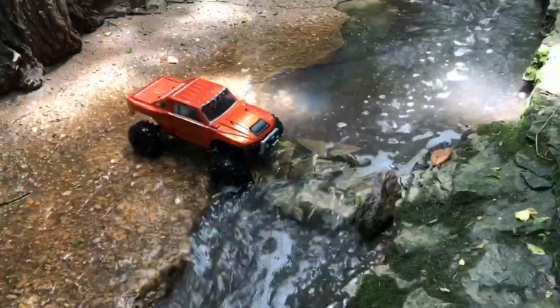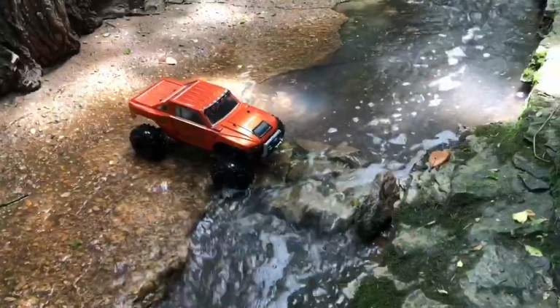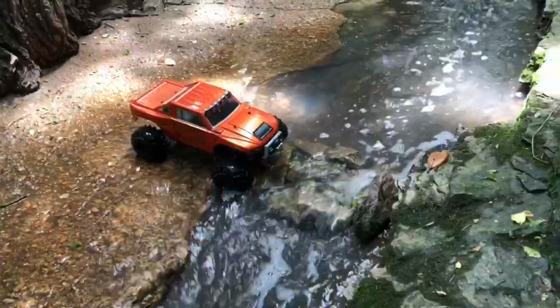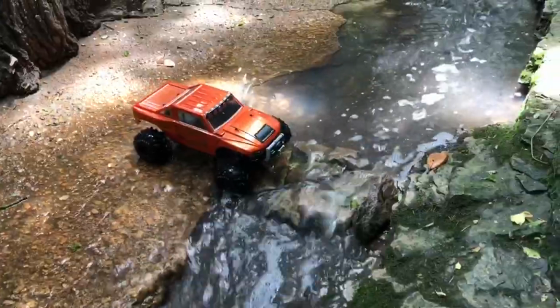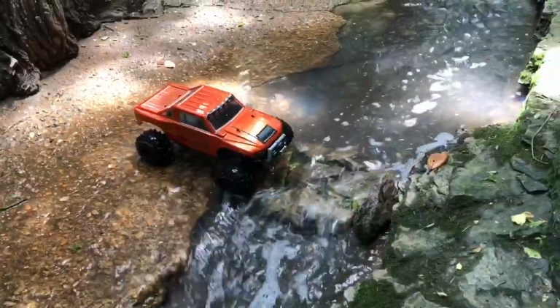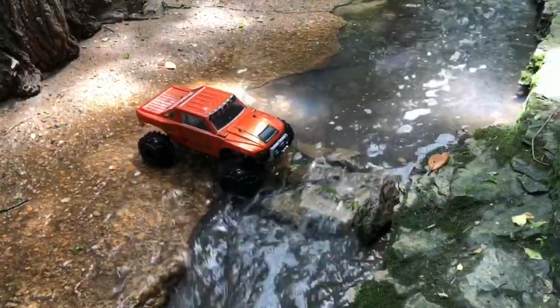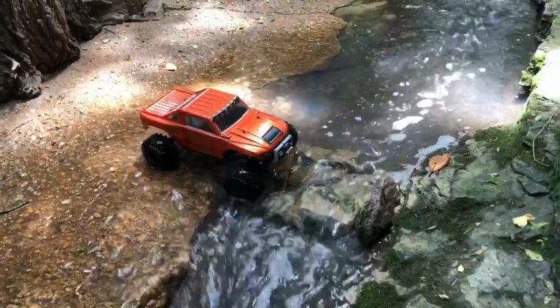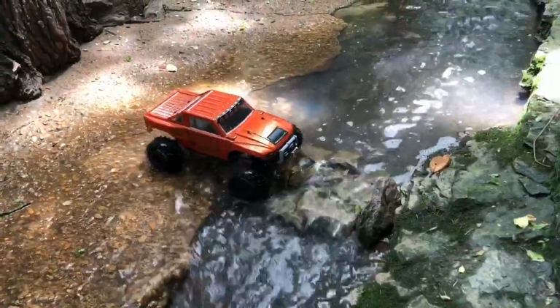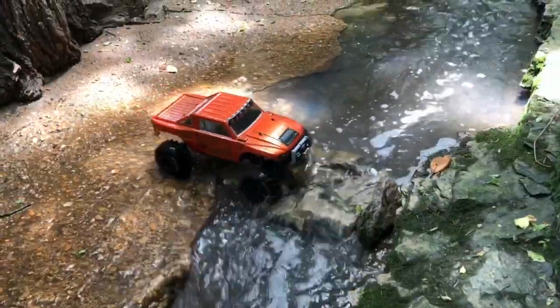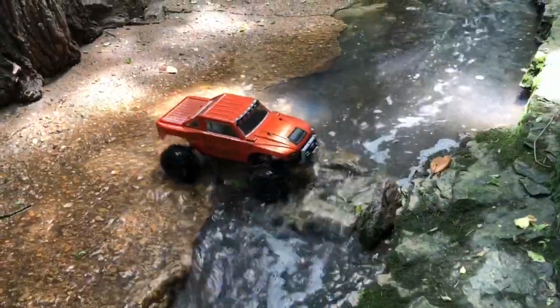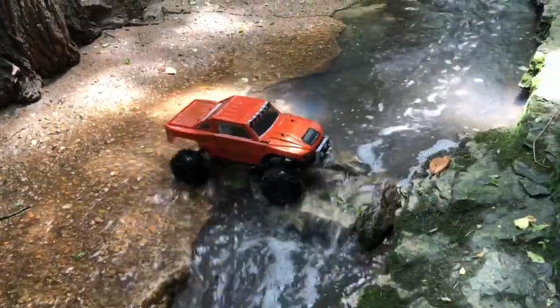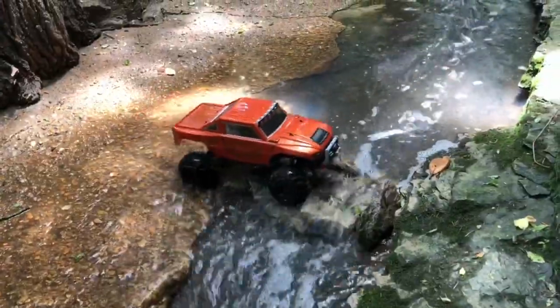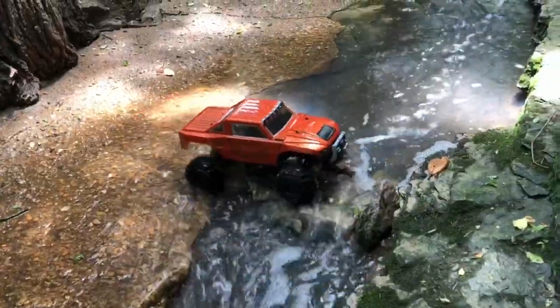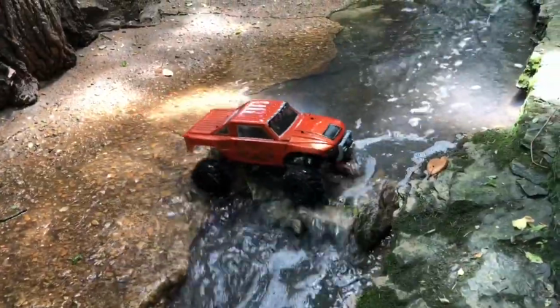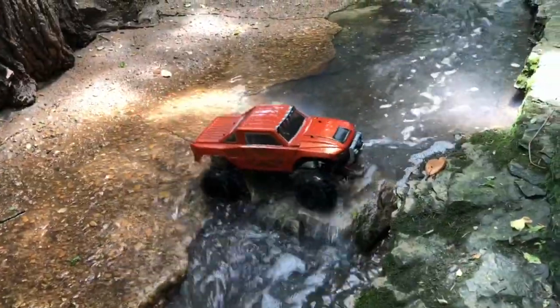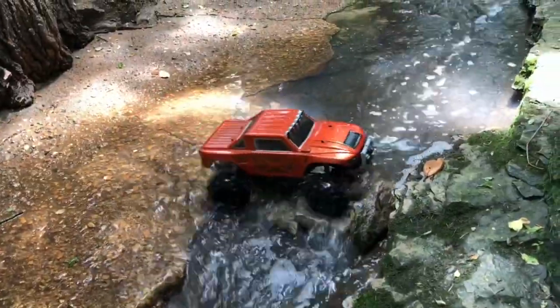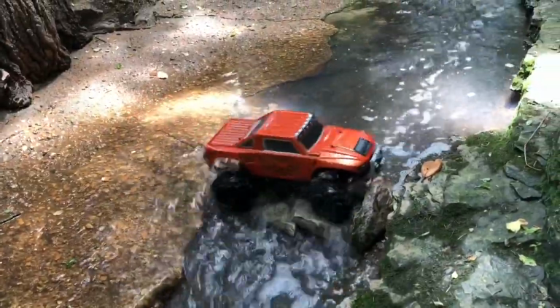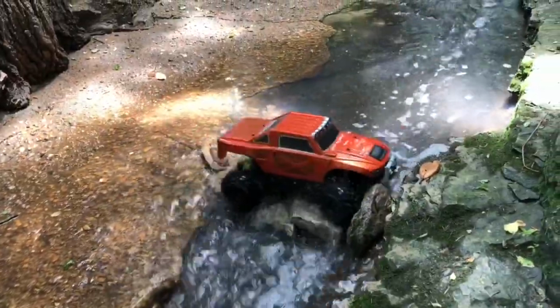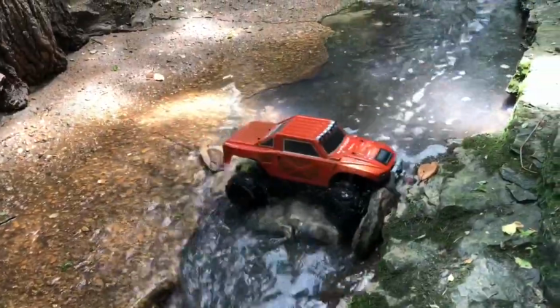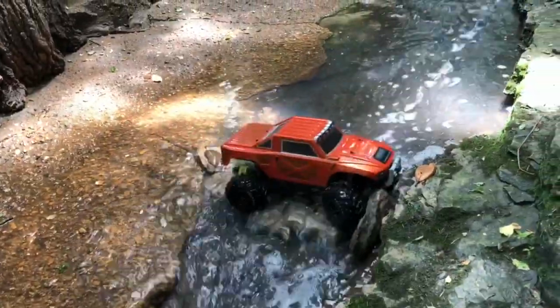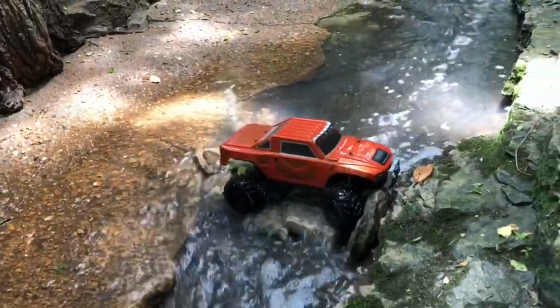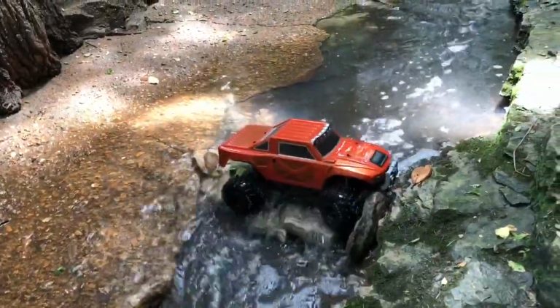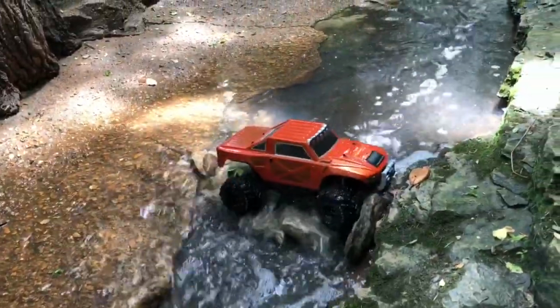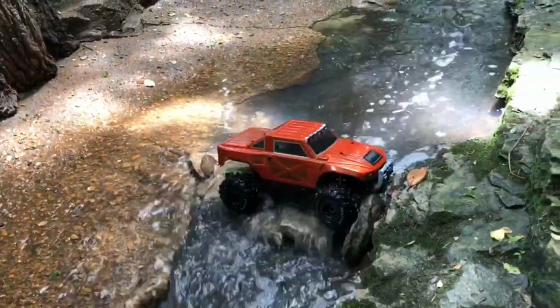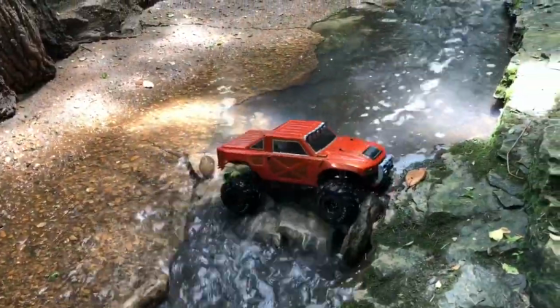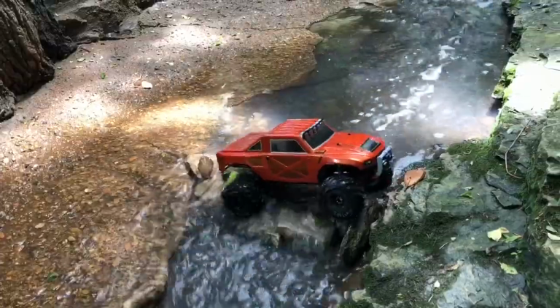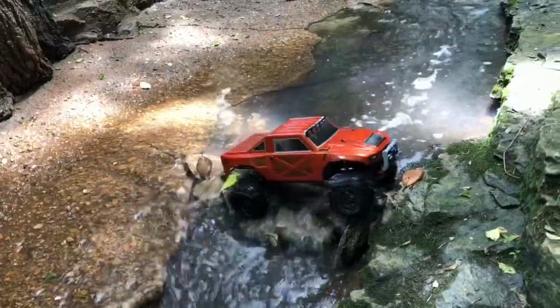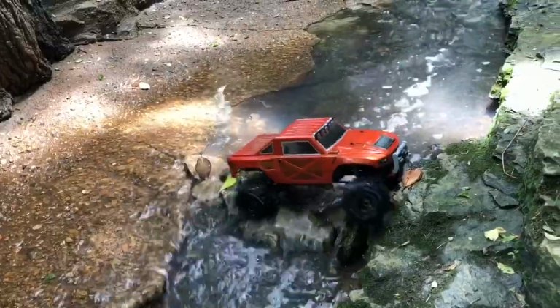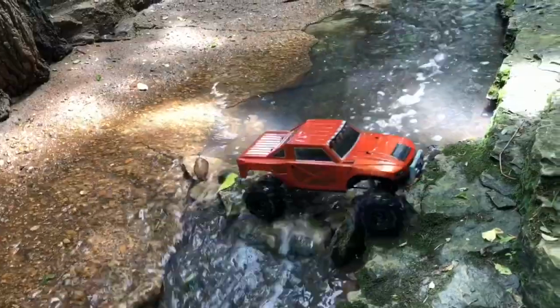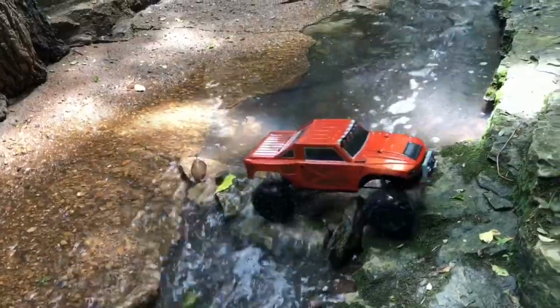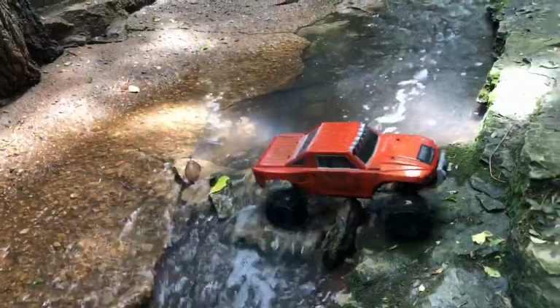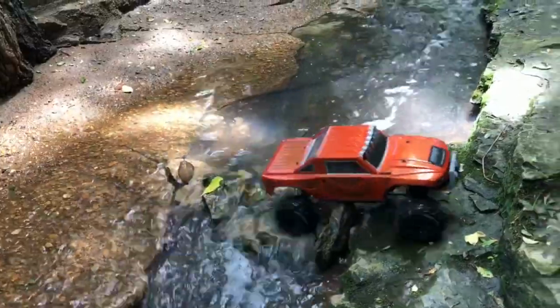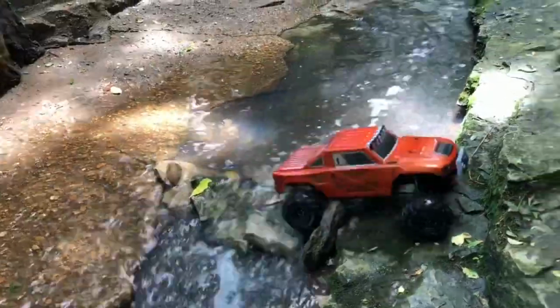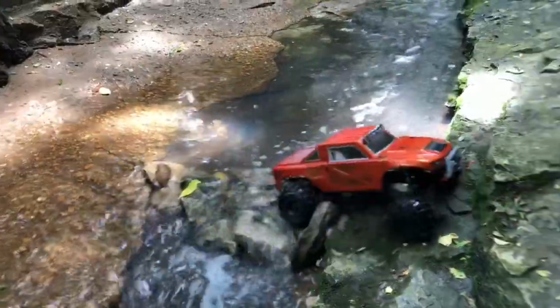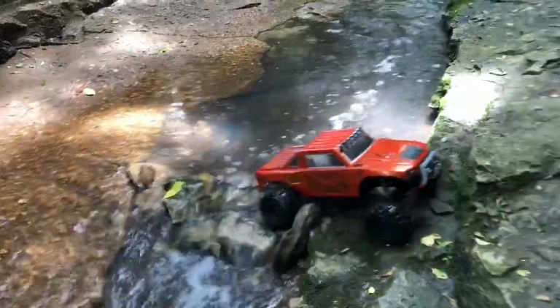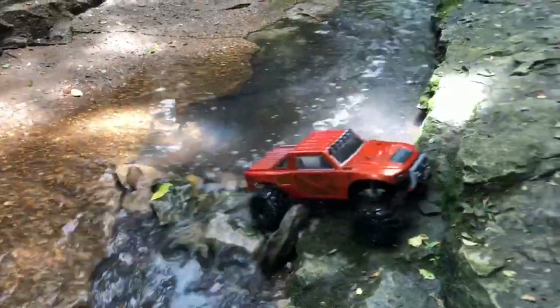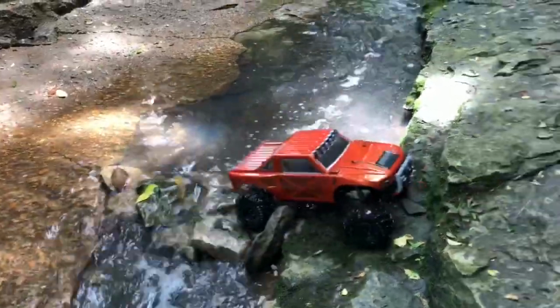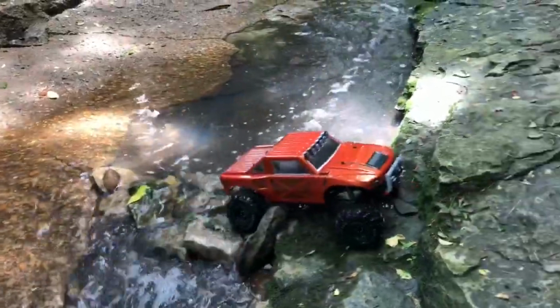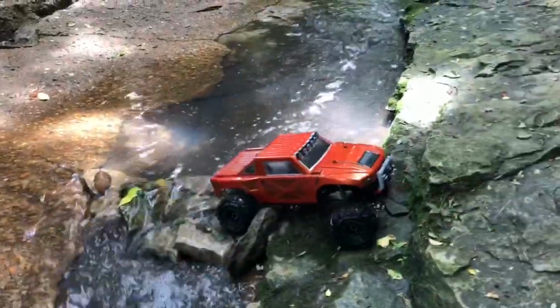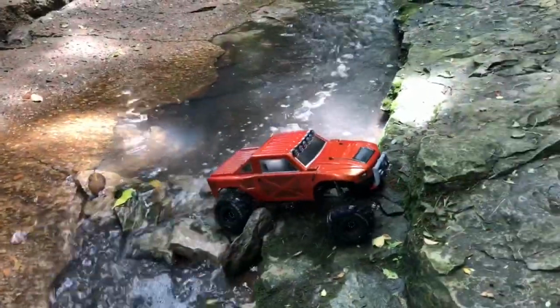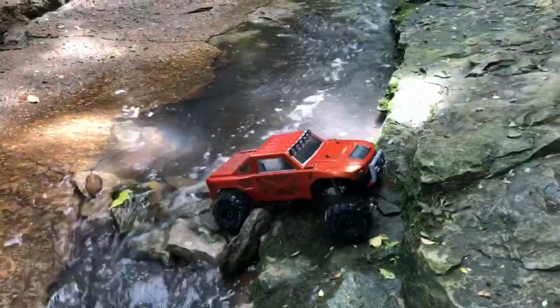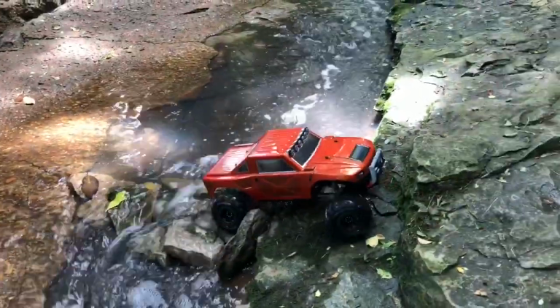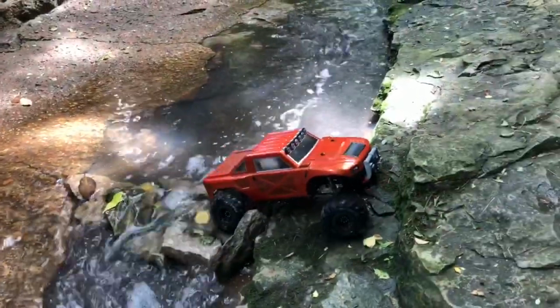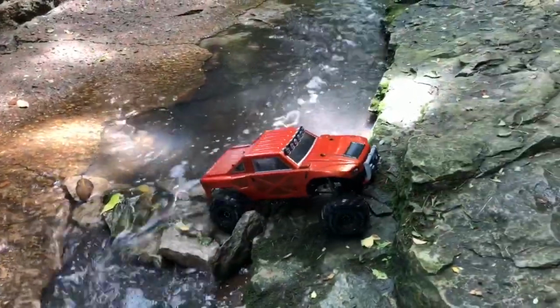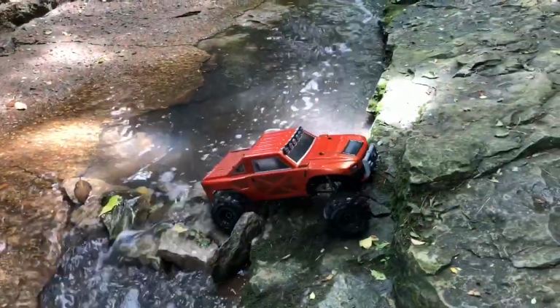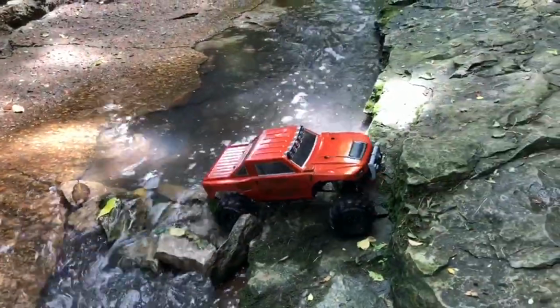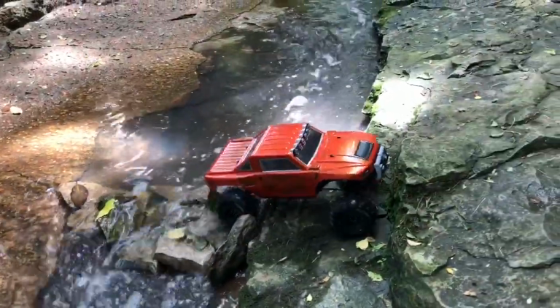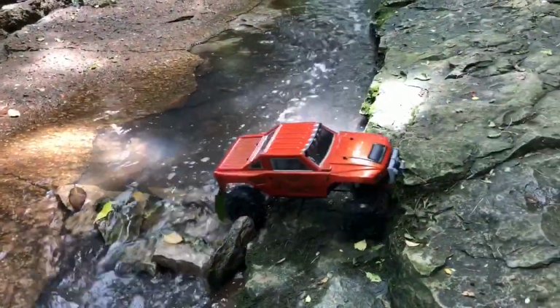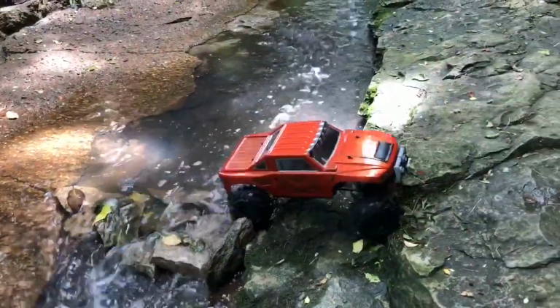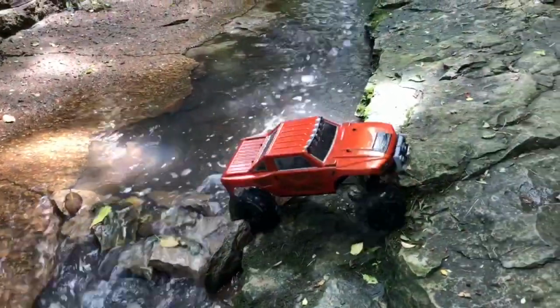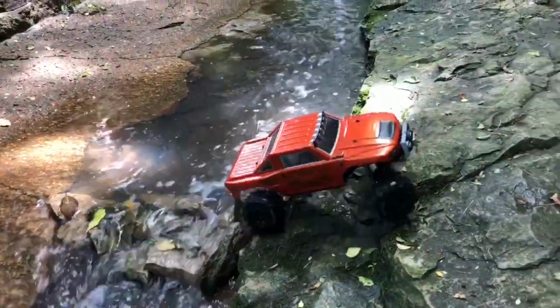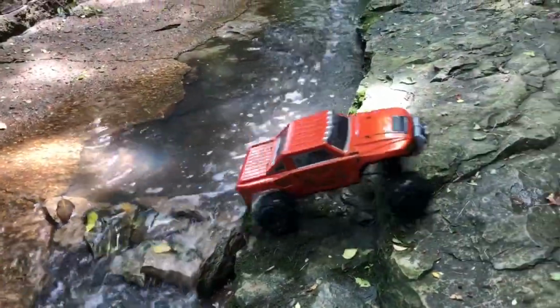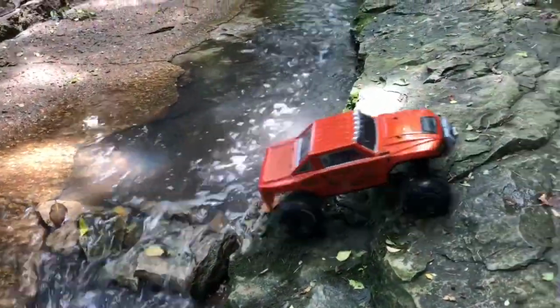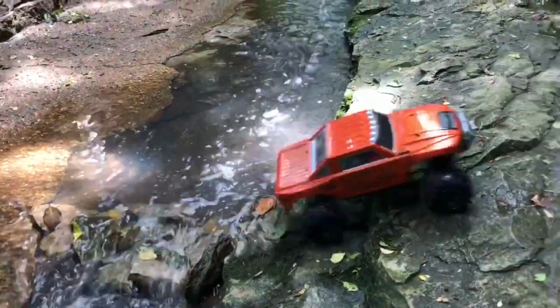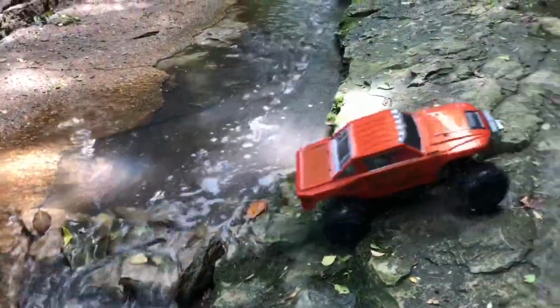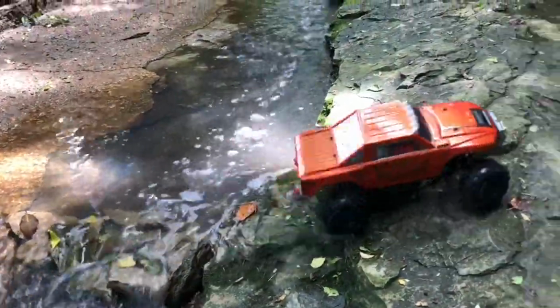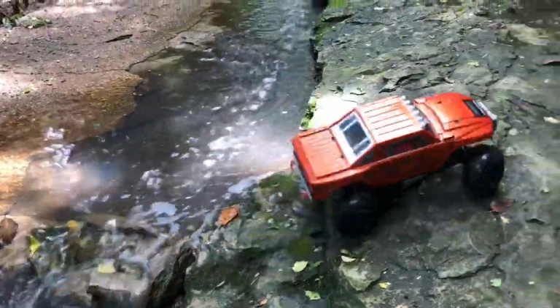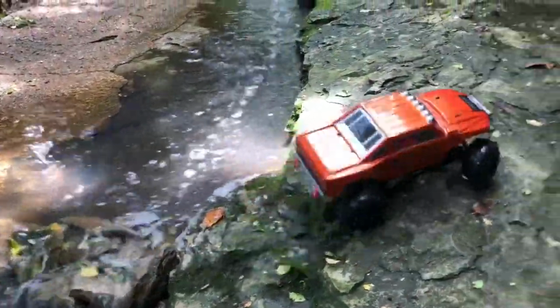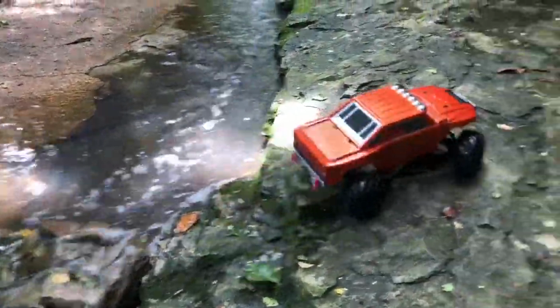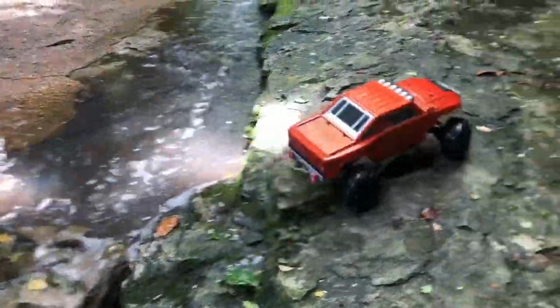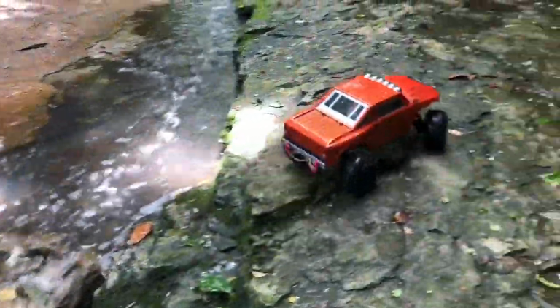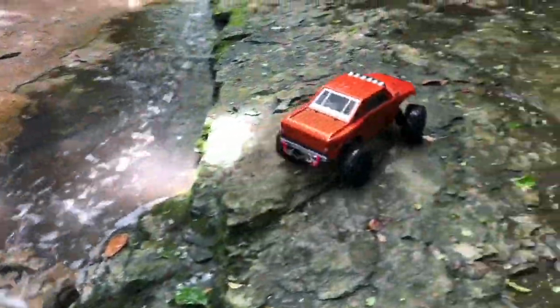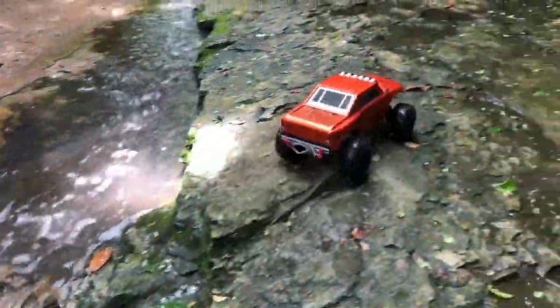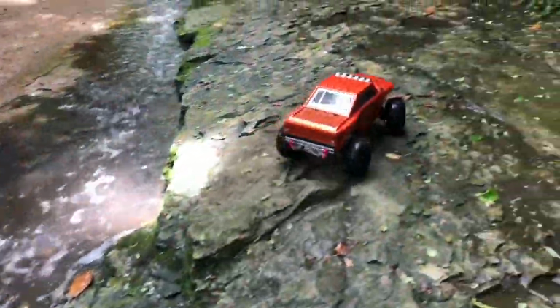I came across this makeshift water bridge. I guess the kids on the baseball fields must have made this at one time. I thought I'd give it a cross.